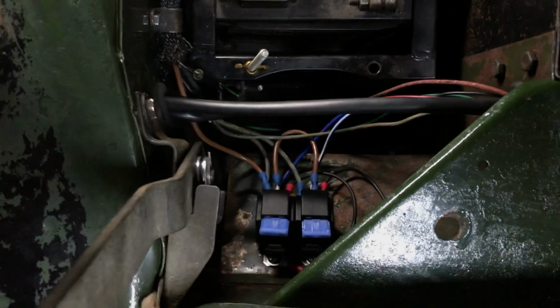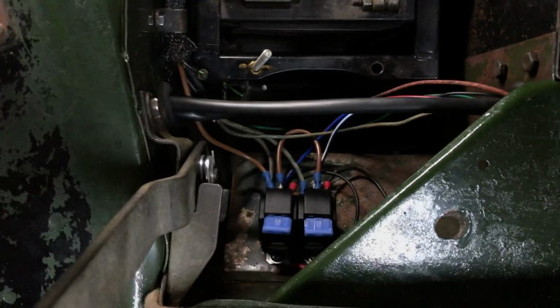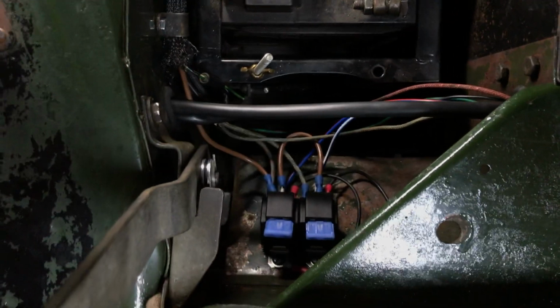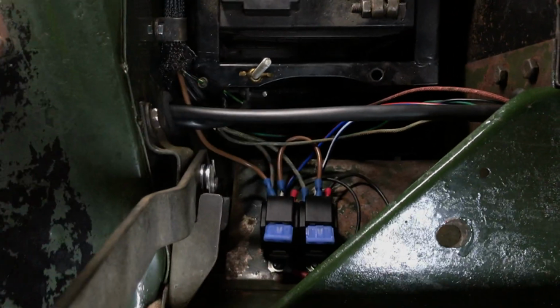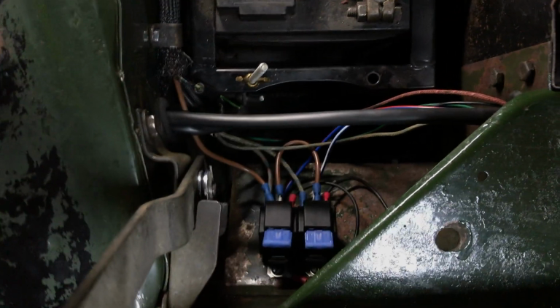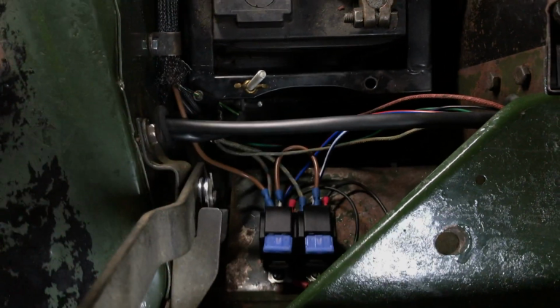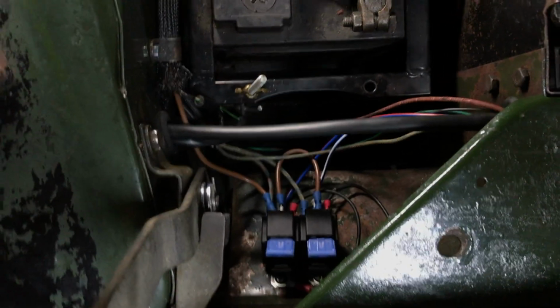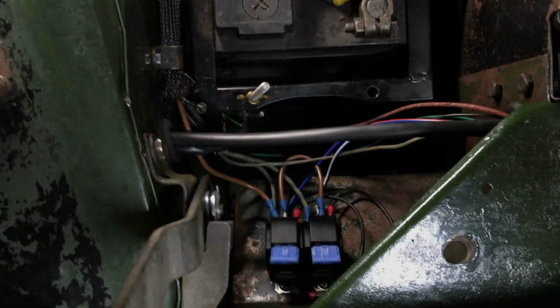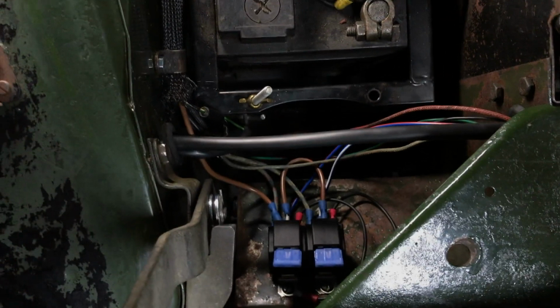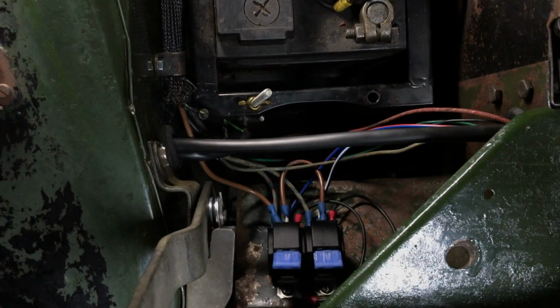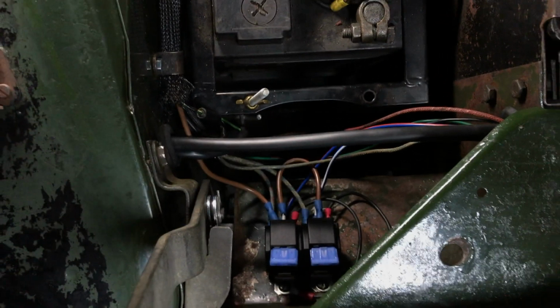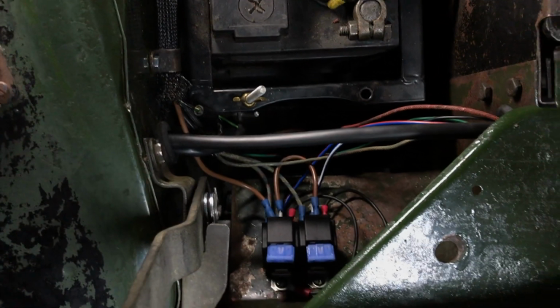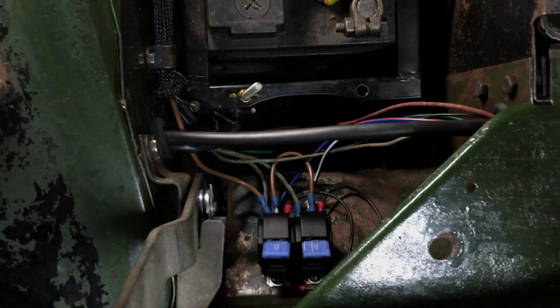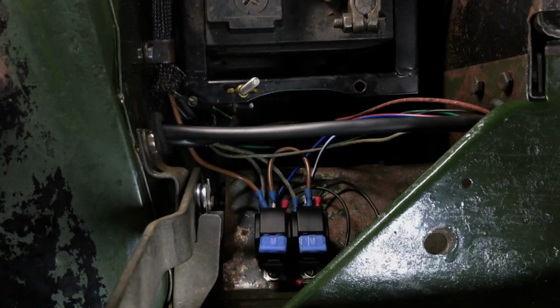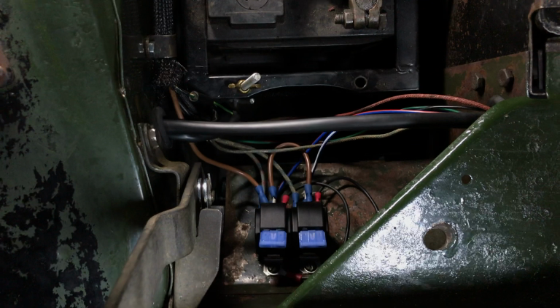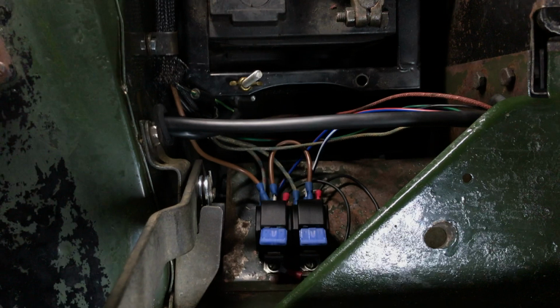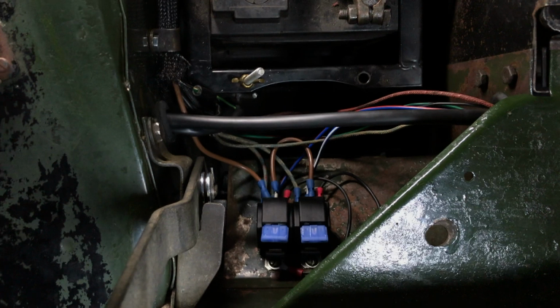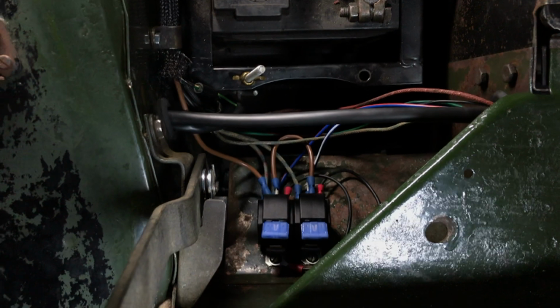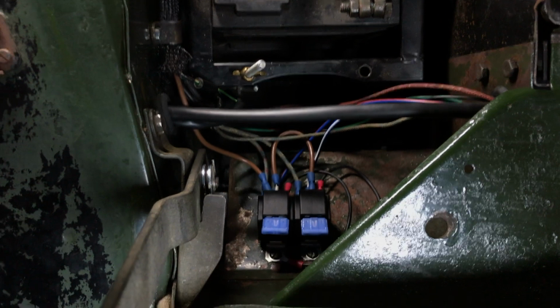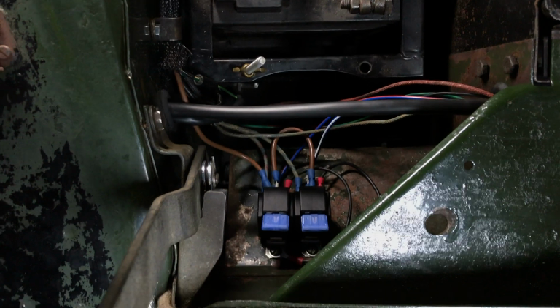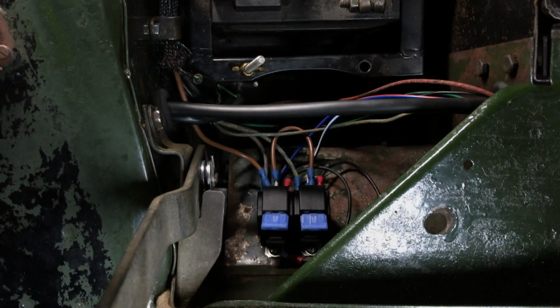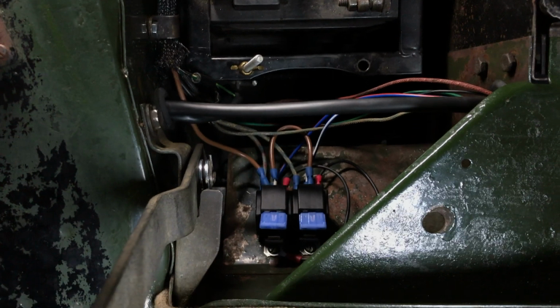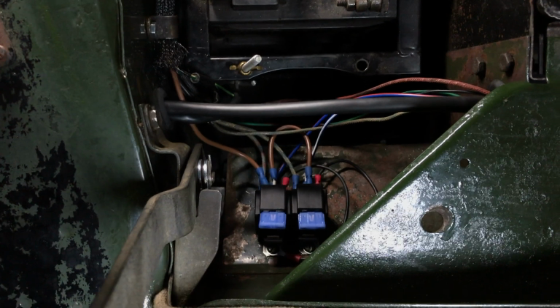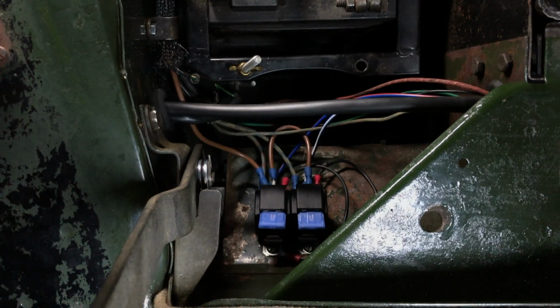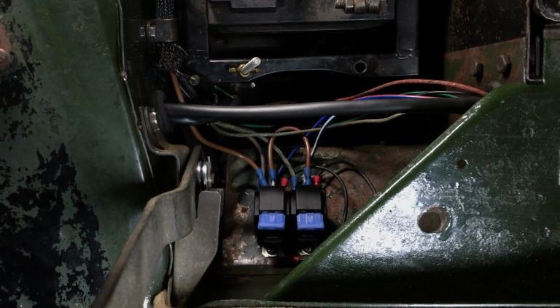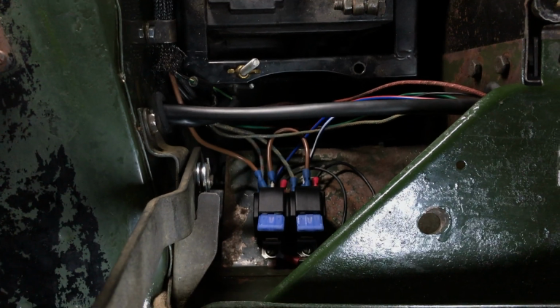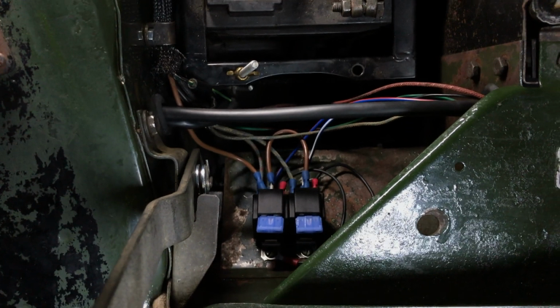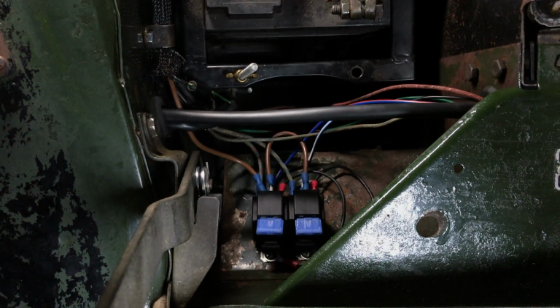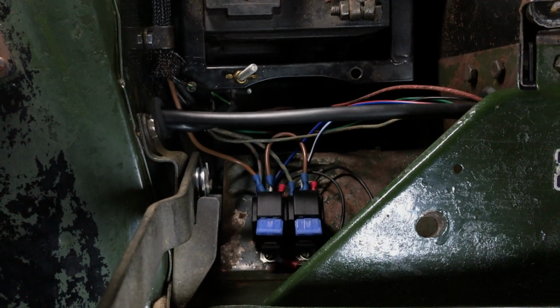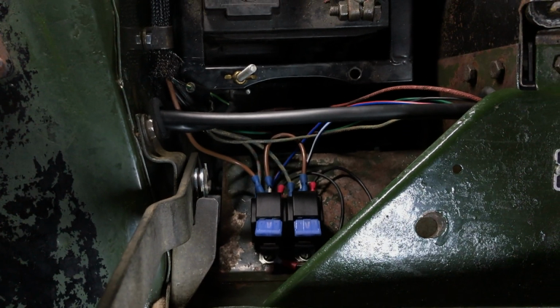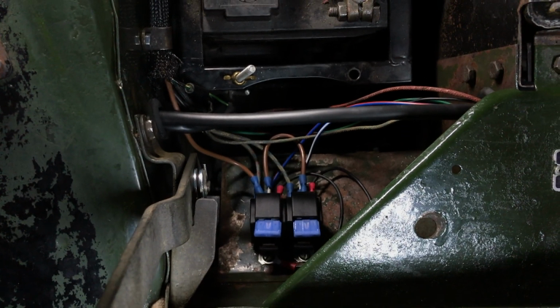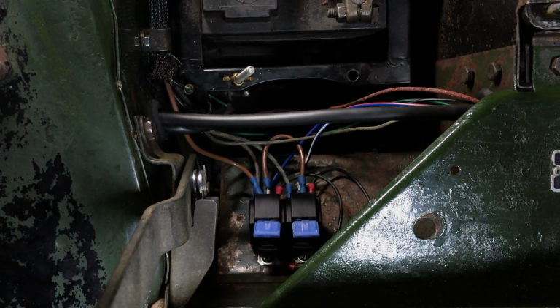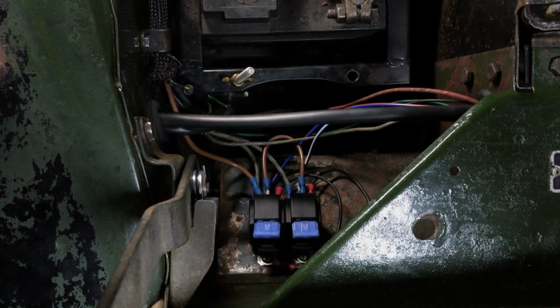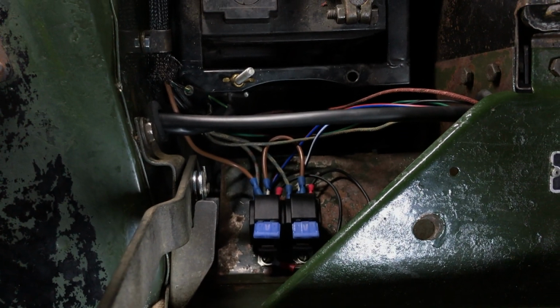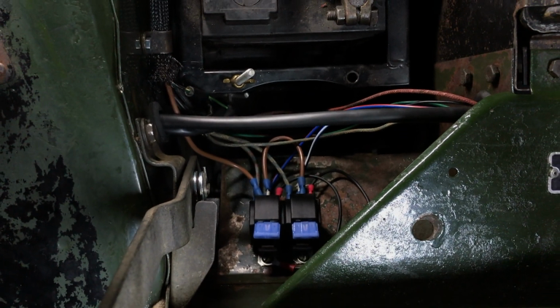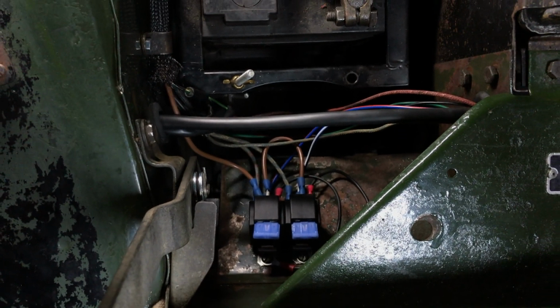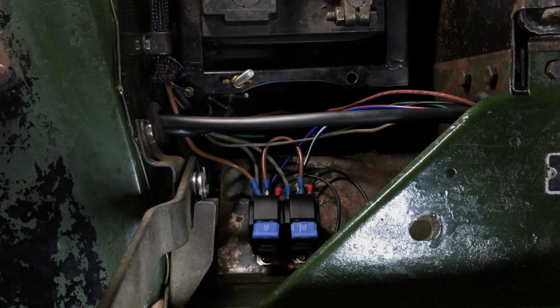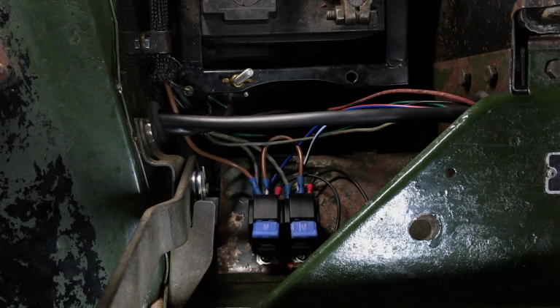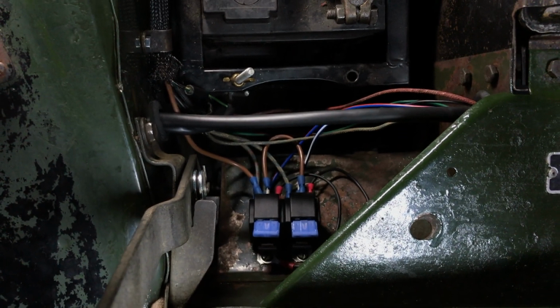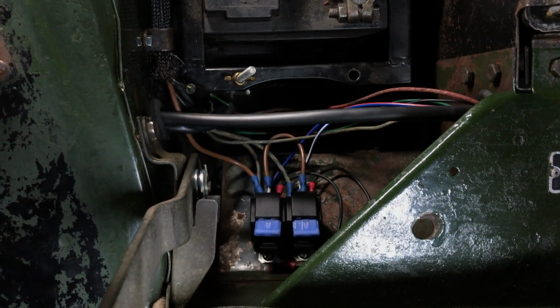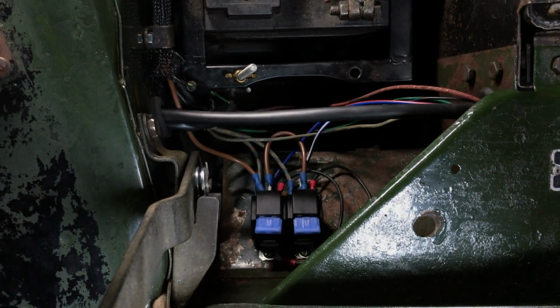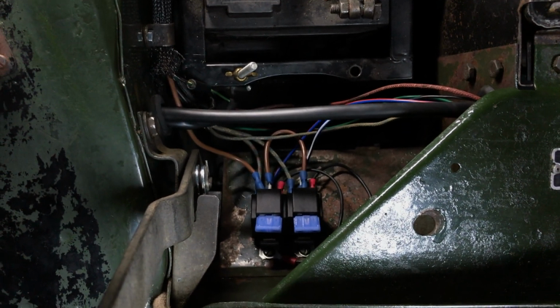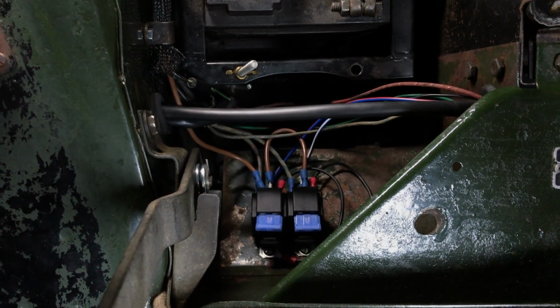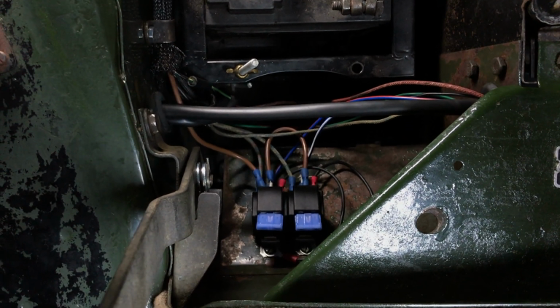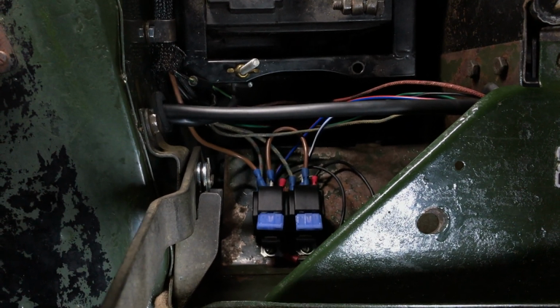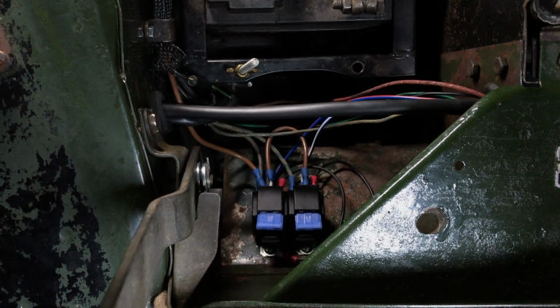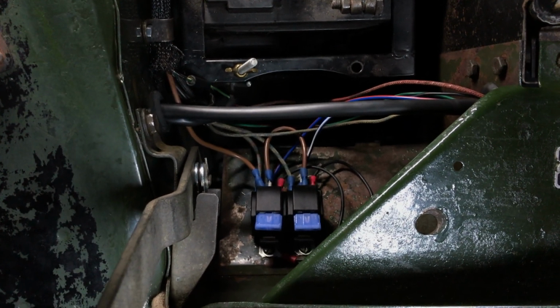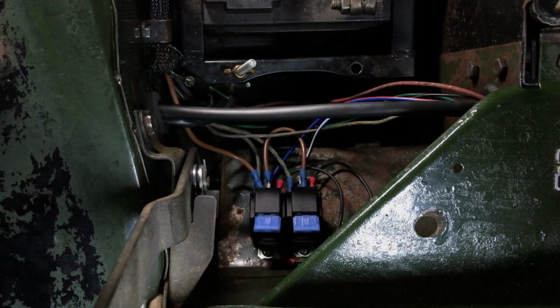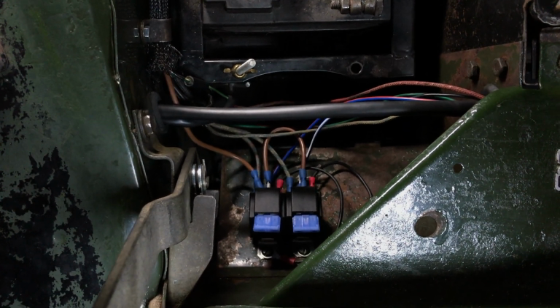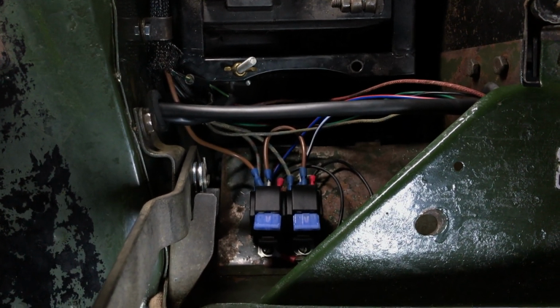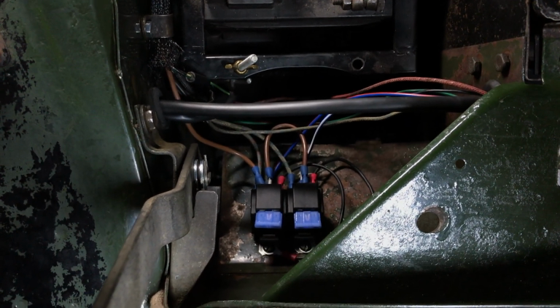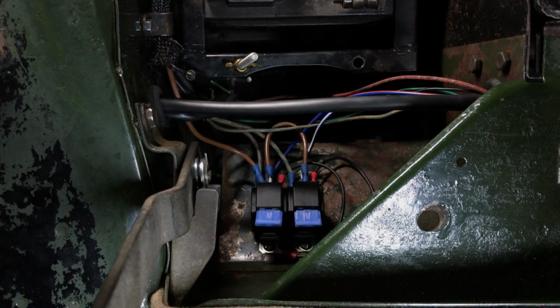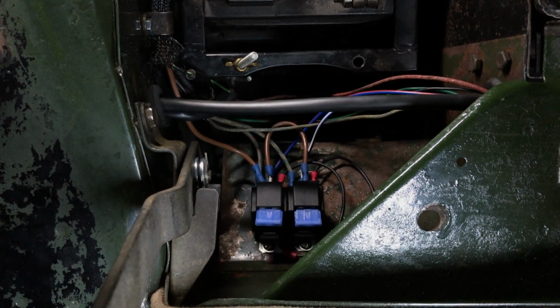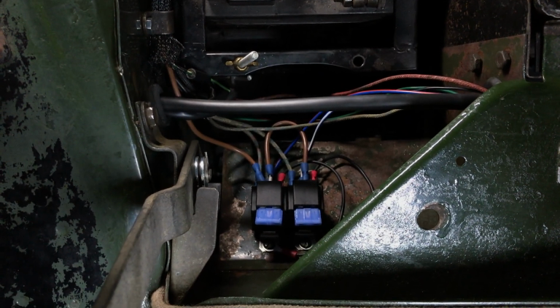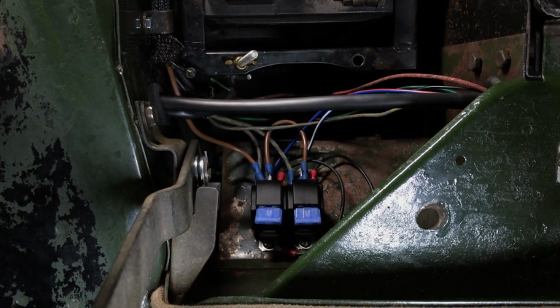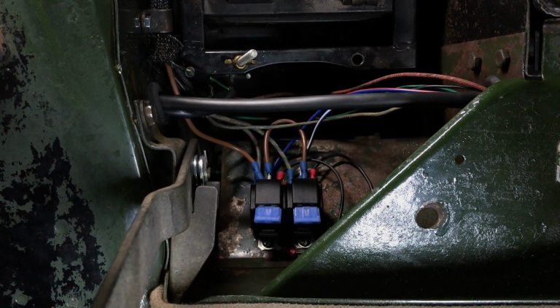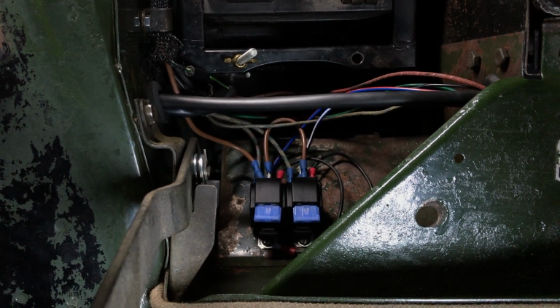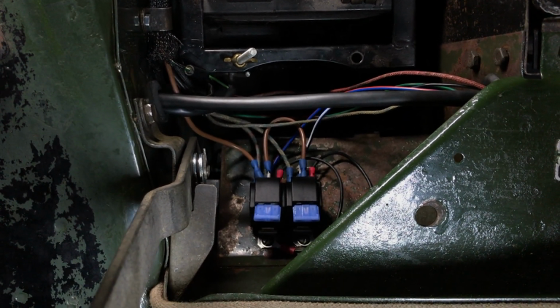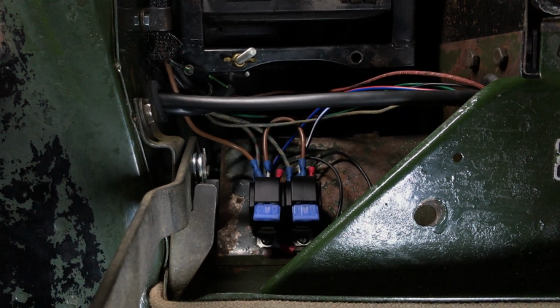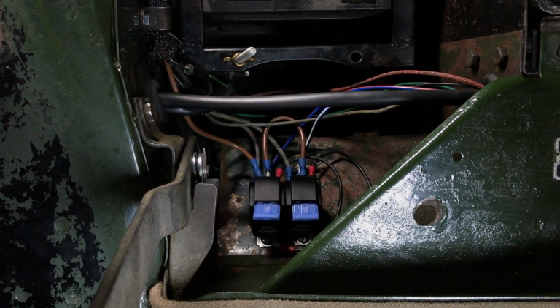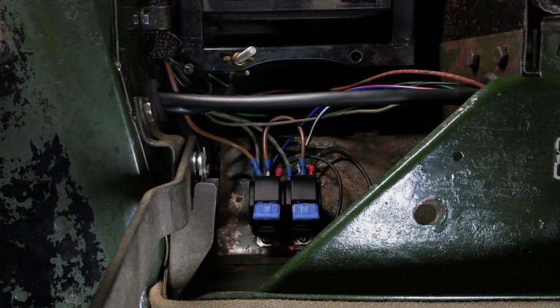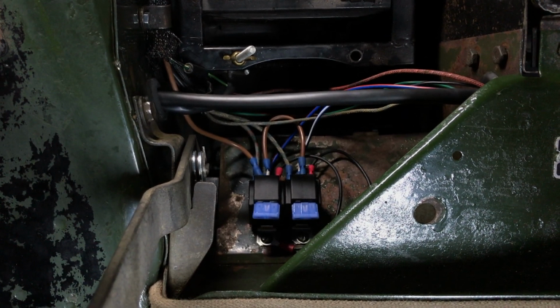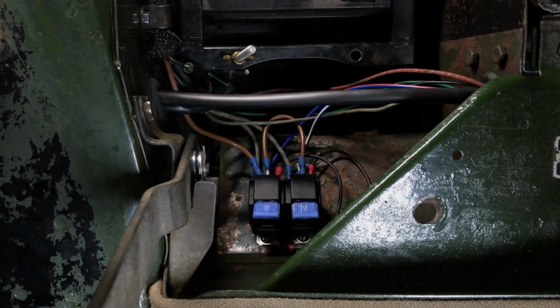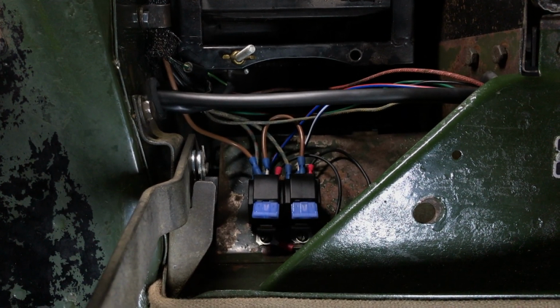Alright, so I hope this was helpful to anyone out there looking to fit relays for the first time. See you soon.